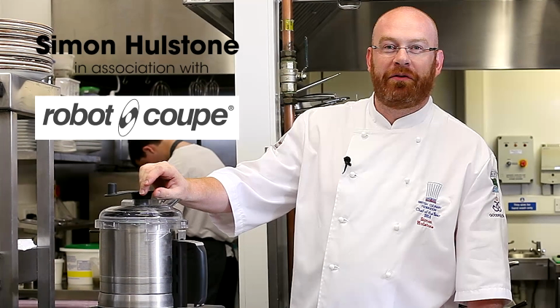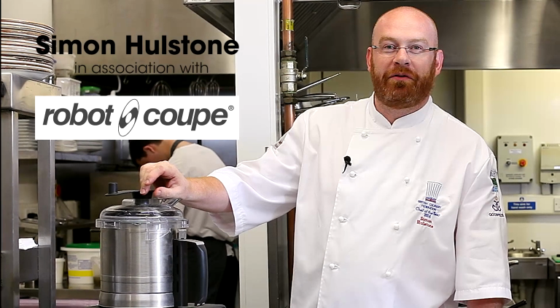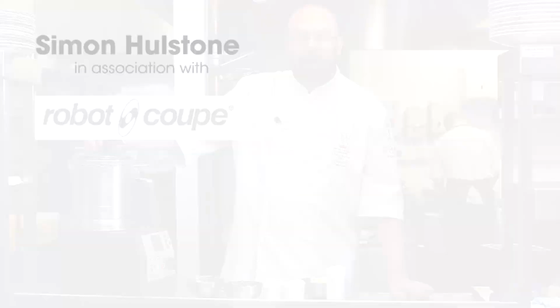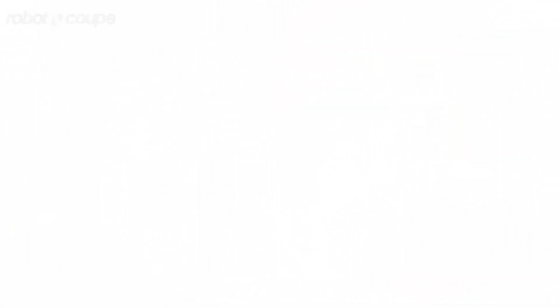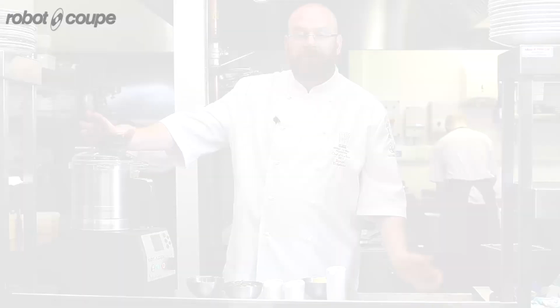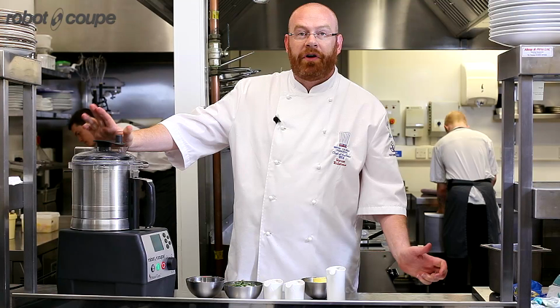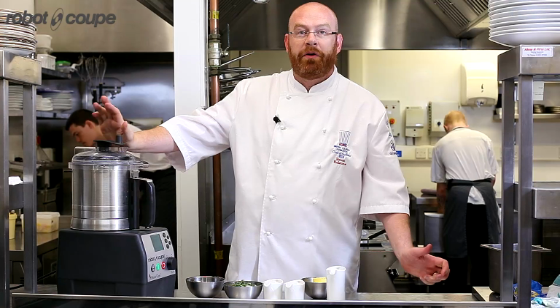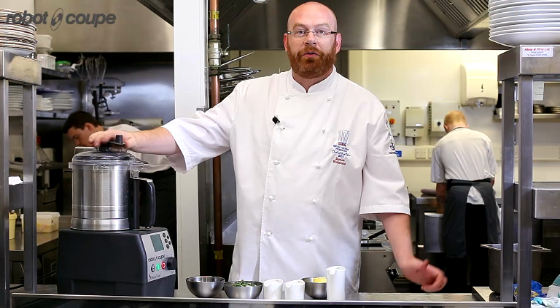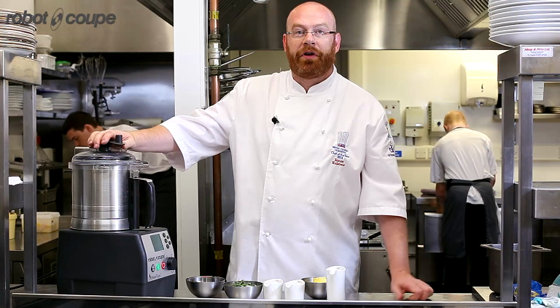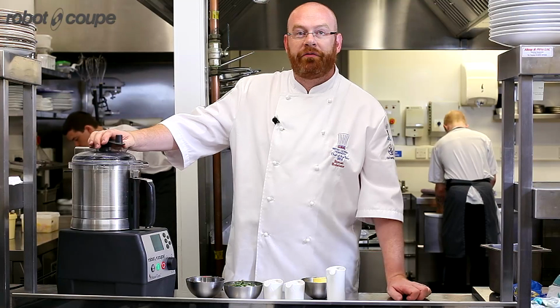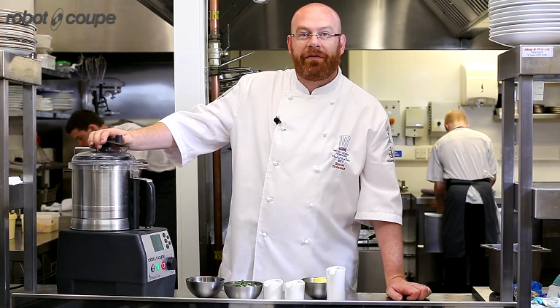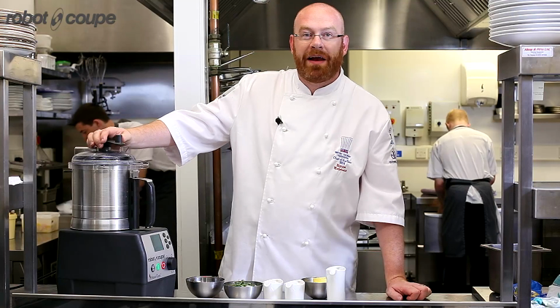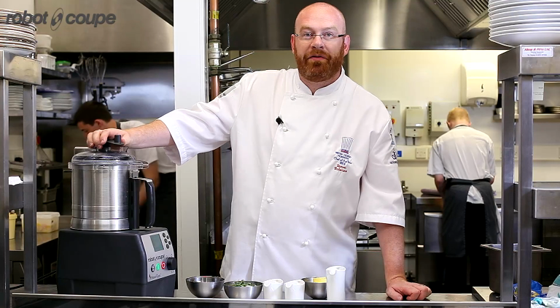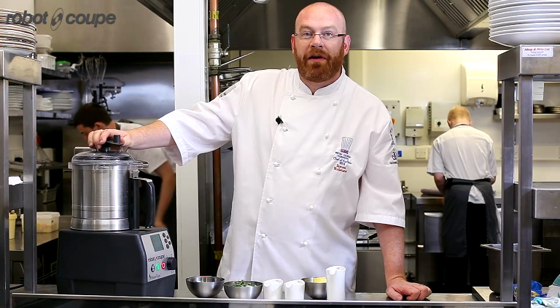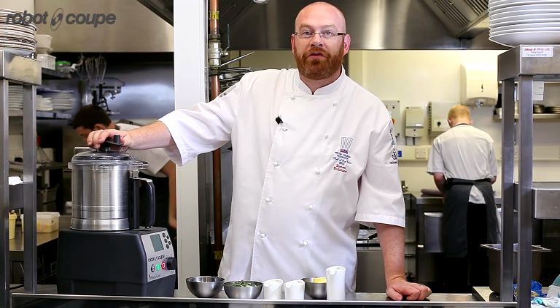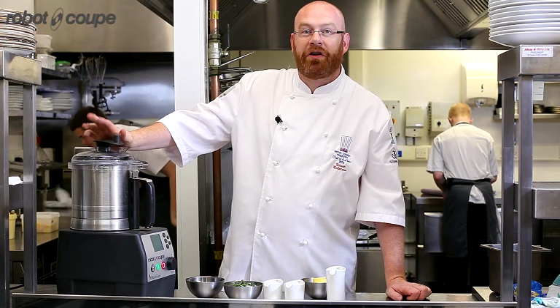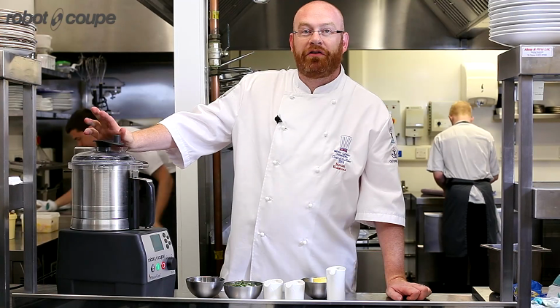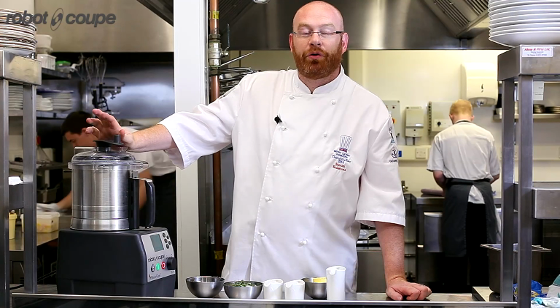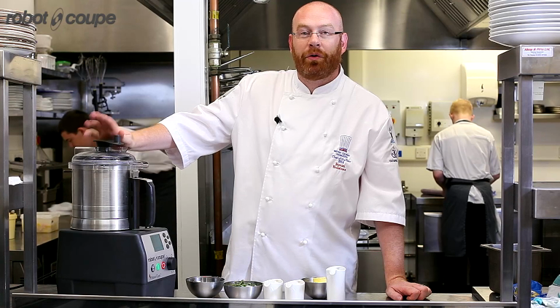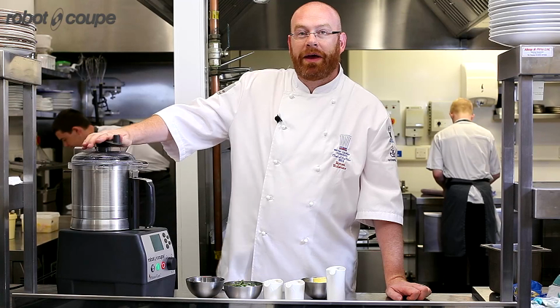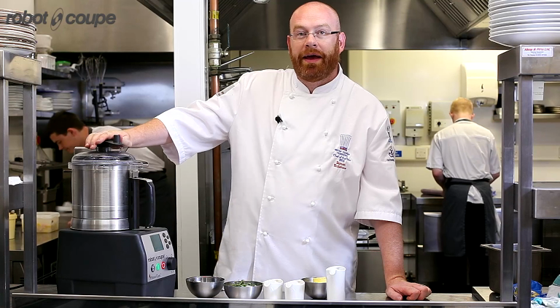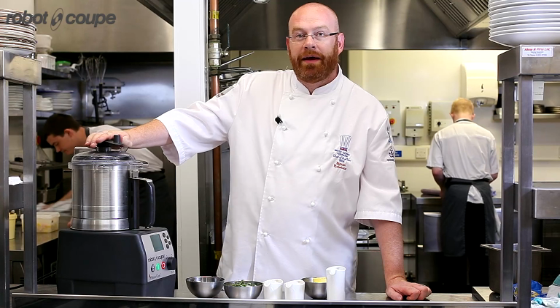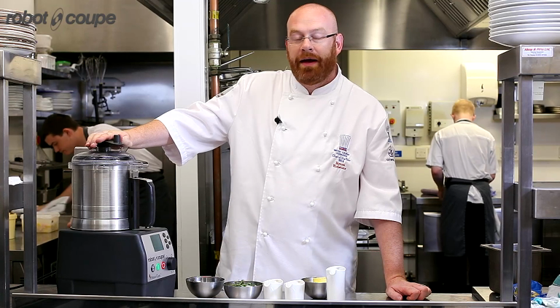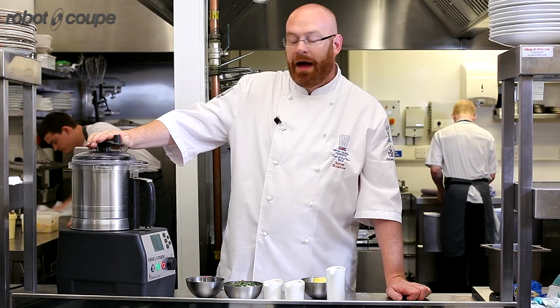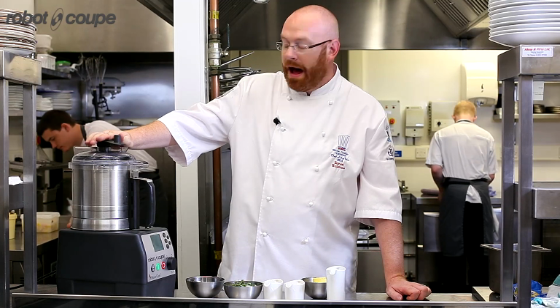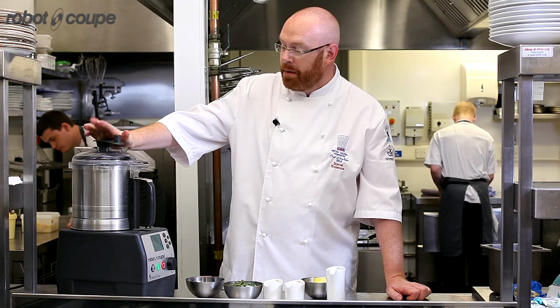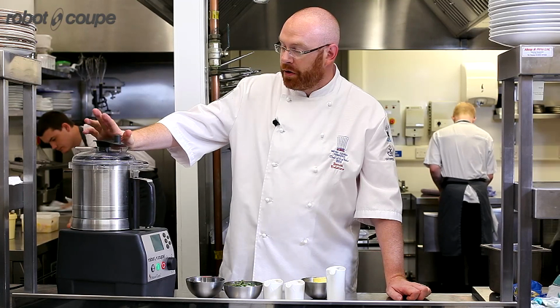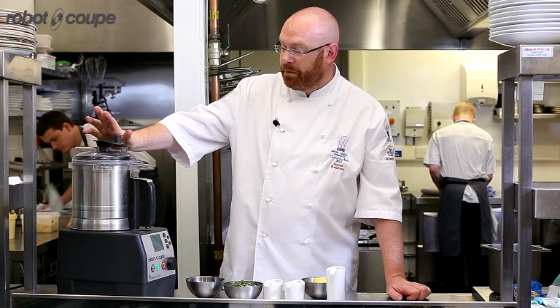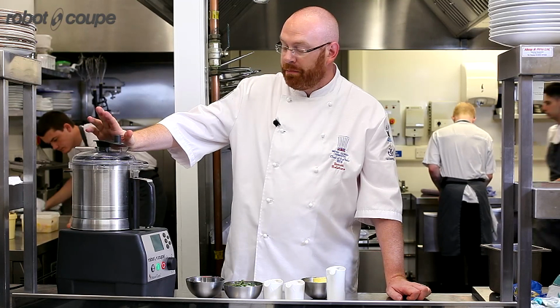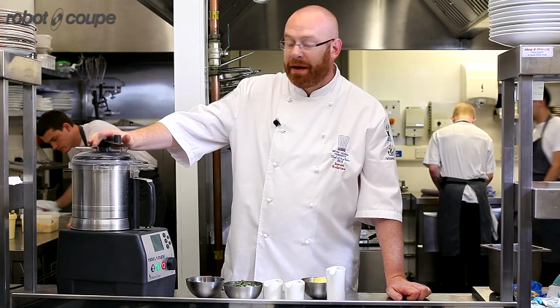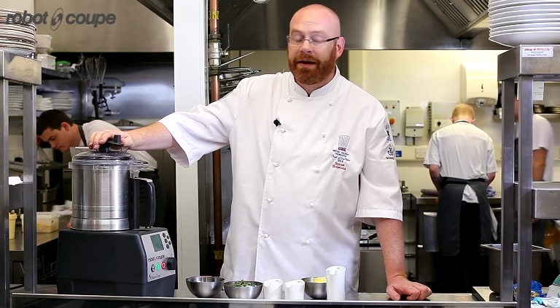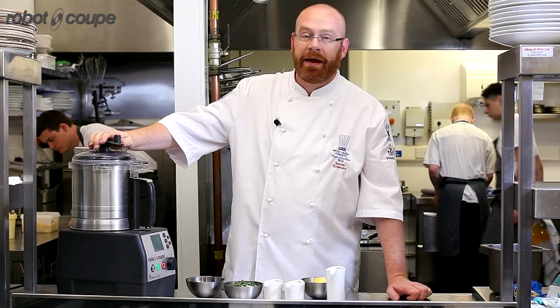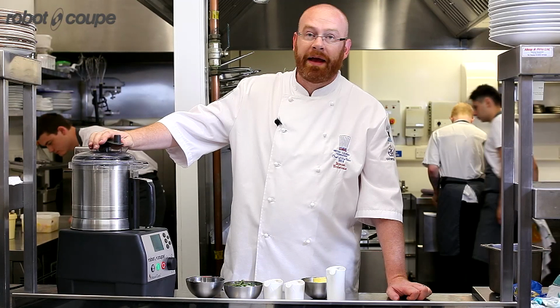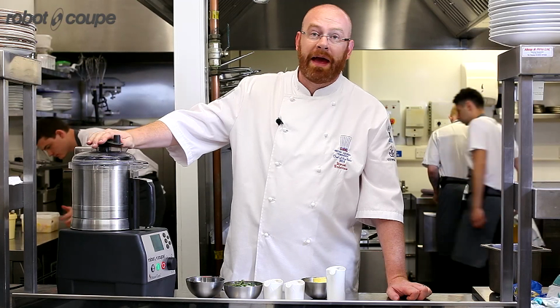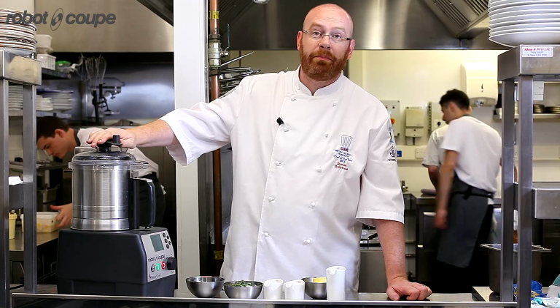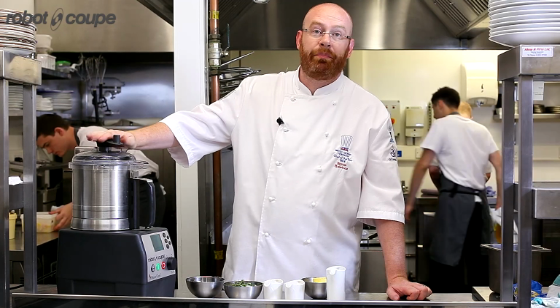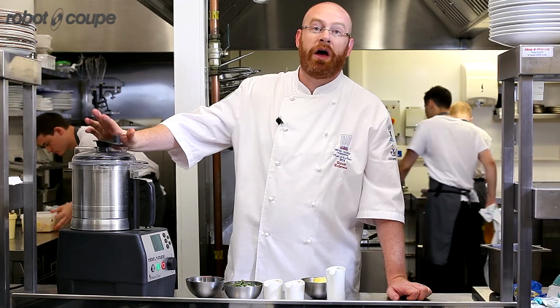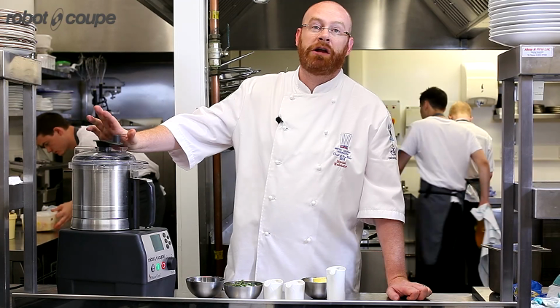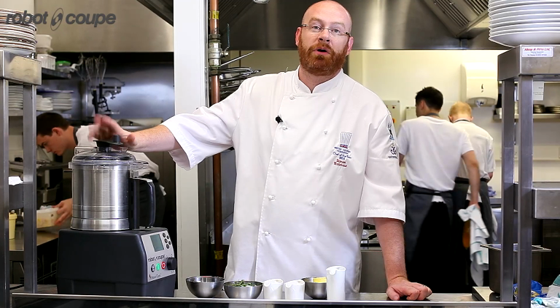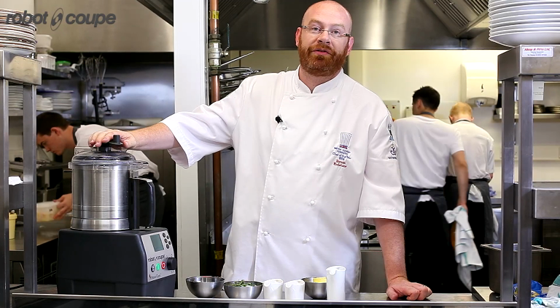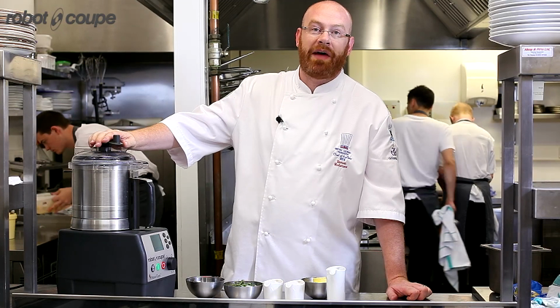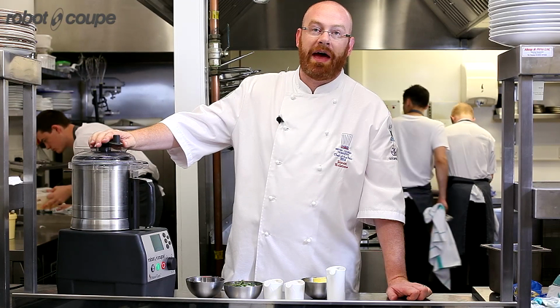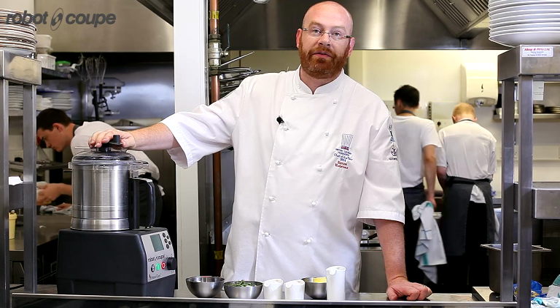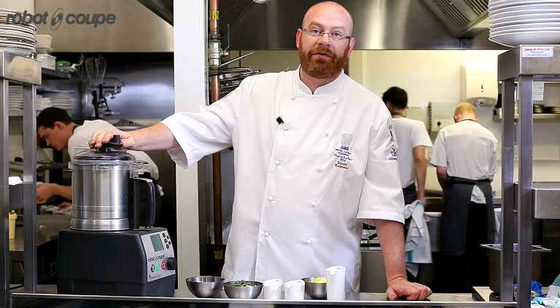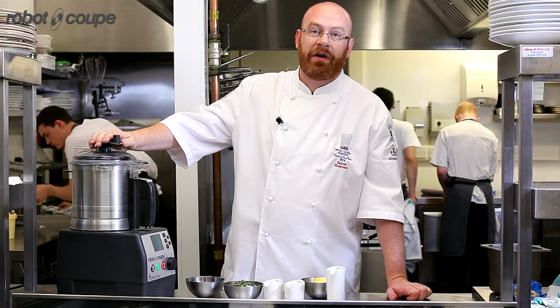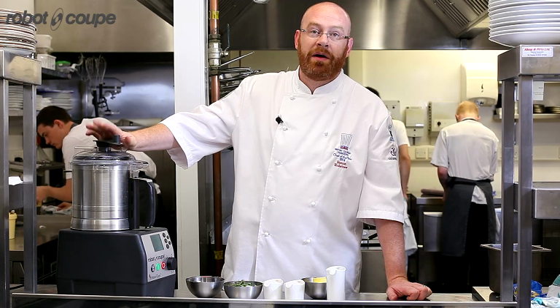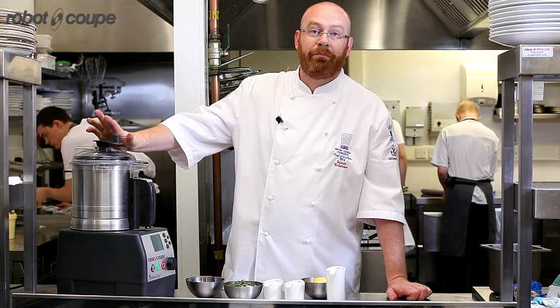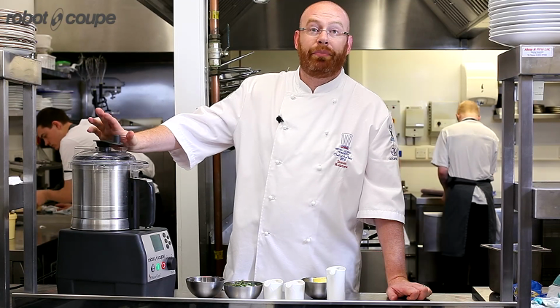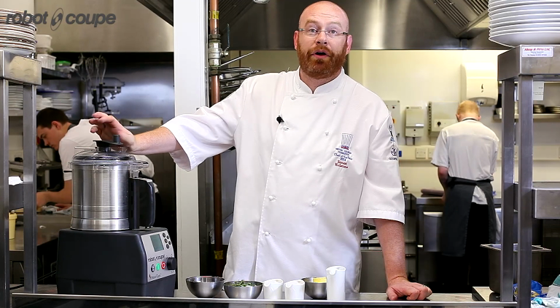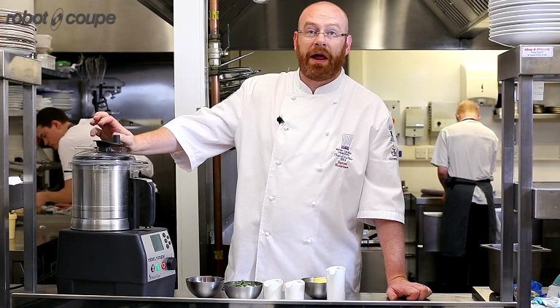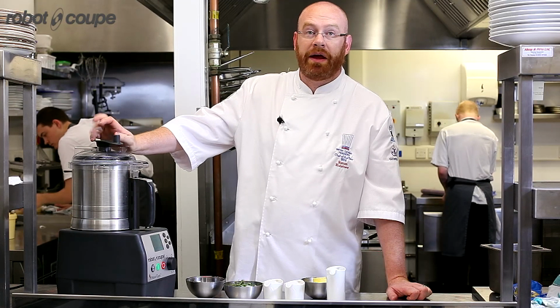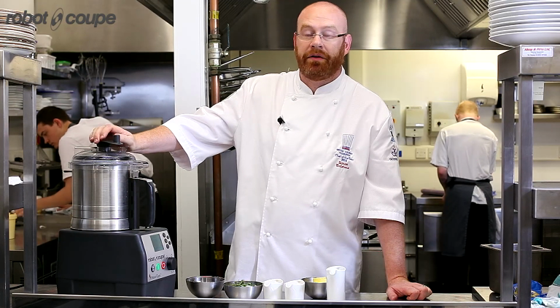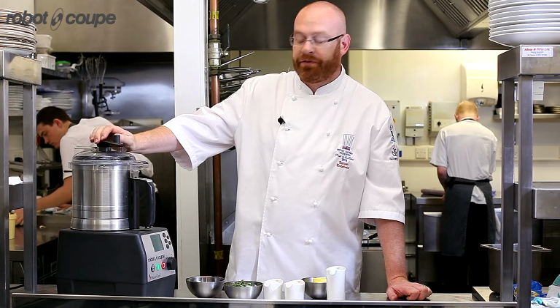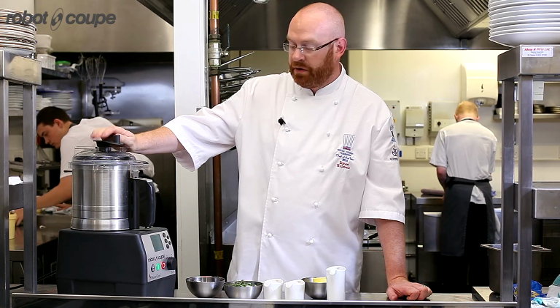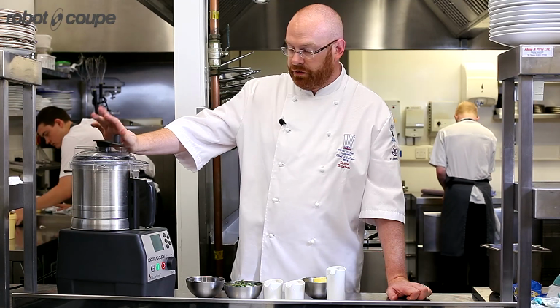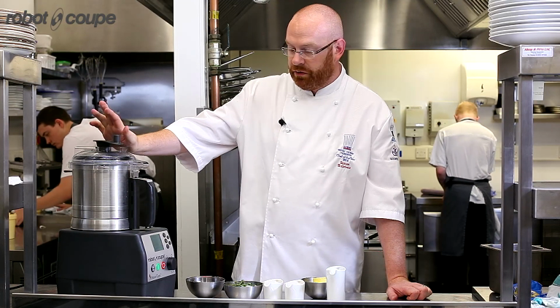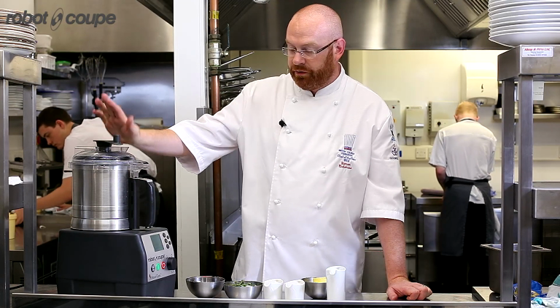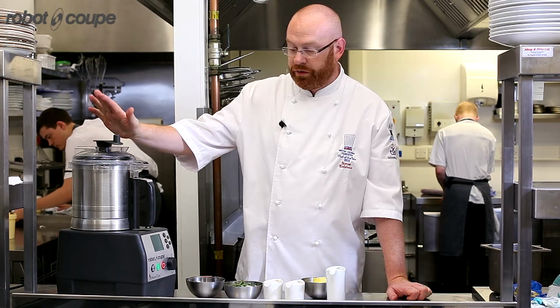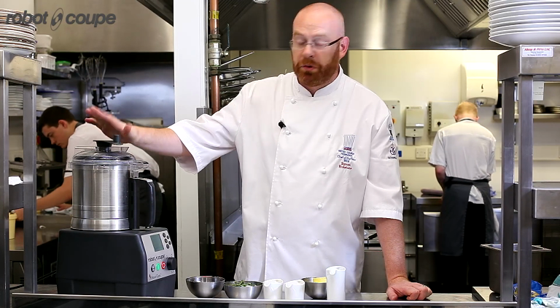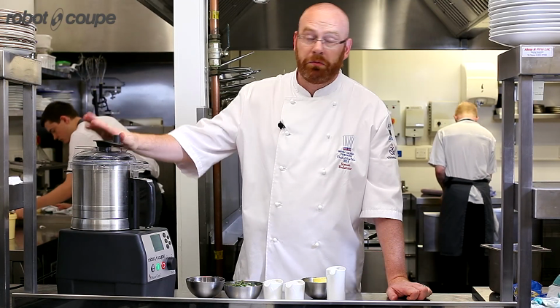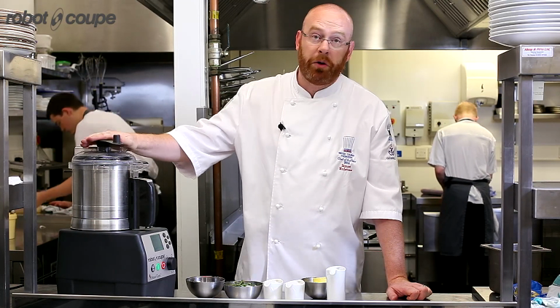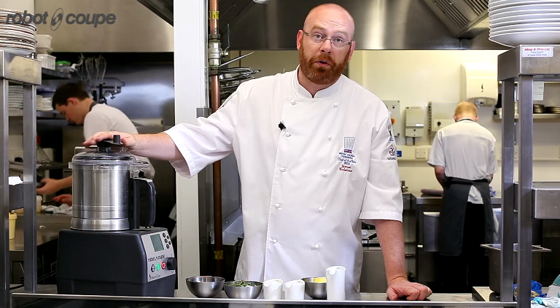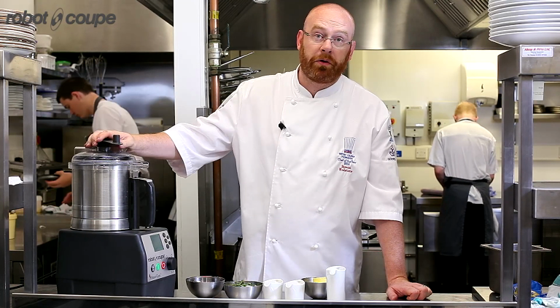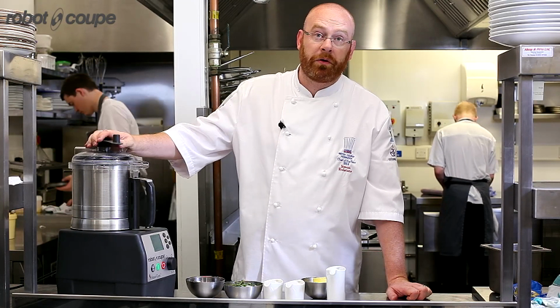I'm Simon Hulstone from the Elephant Restaurant in Torquay. I'm going to be making a beurre noisette béarnaise using the new Robocook.